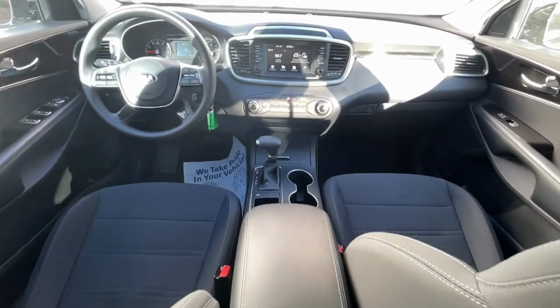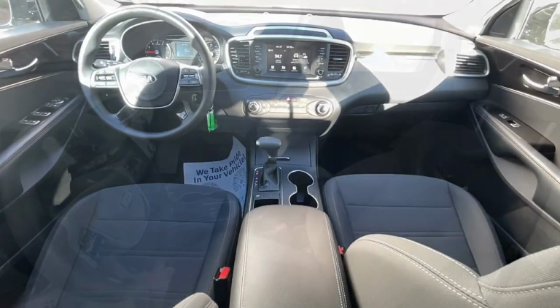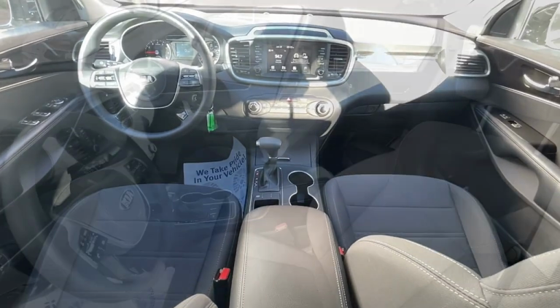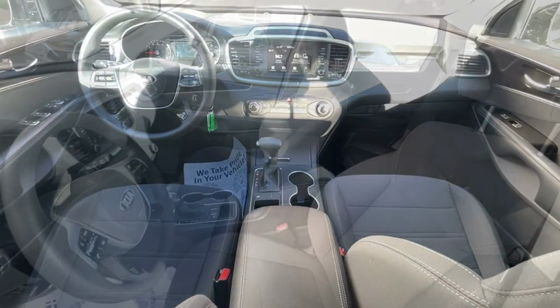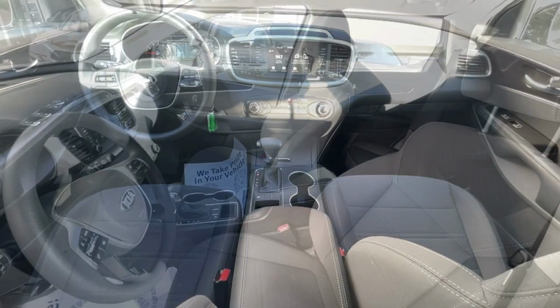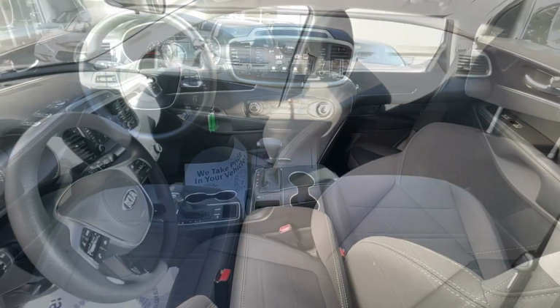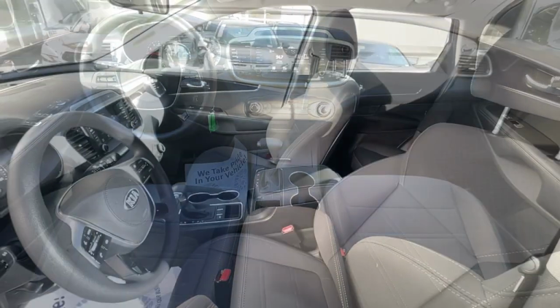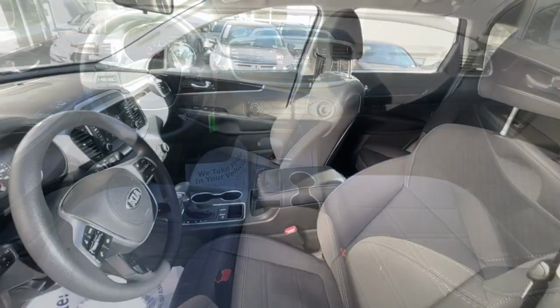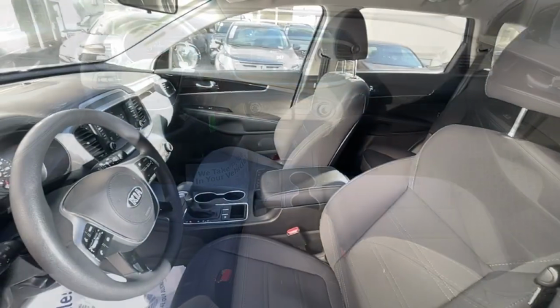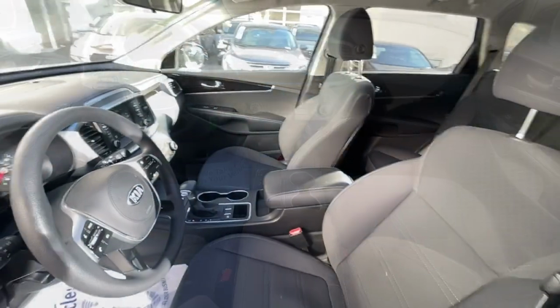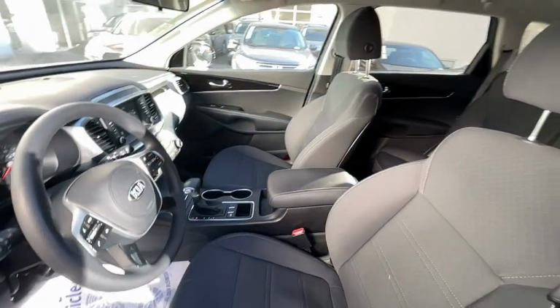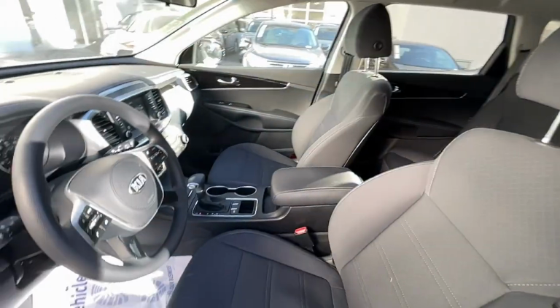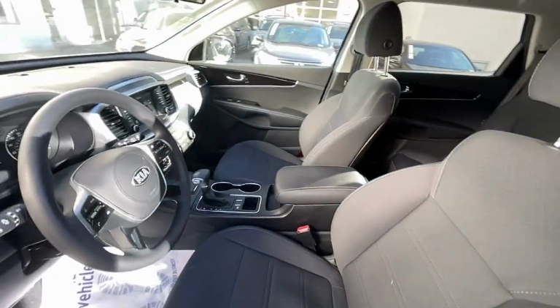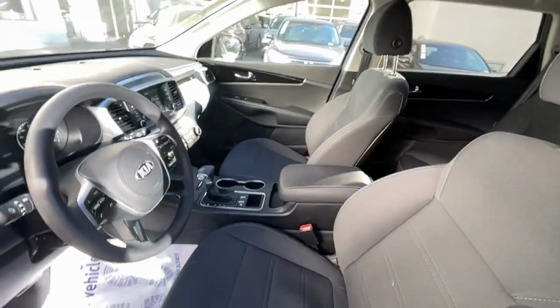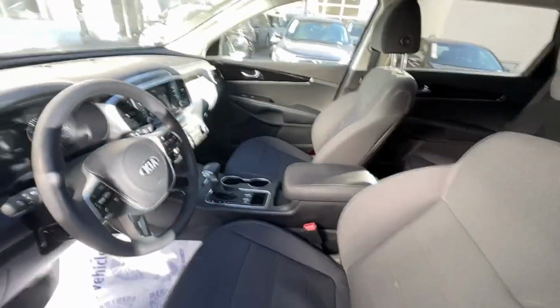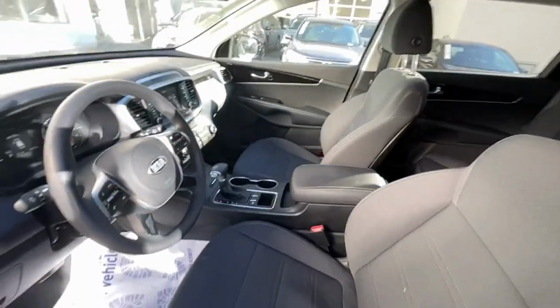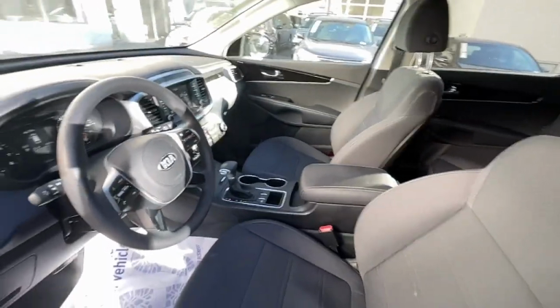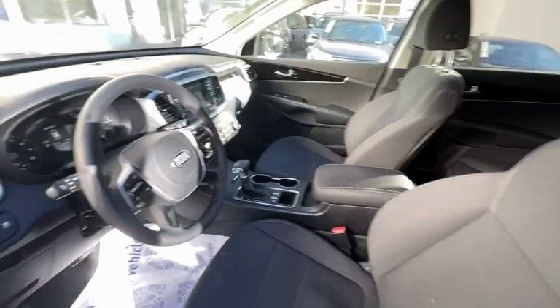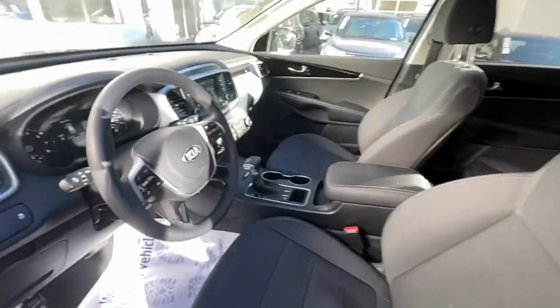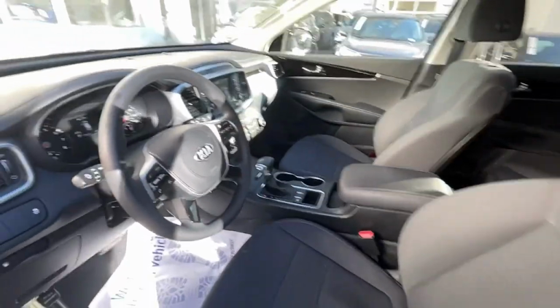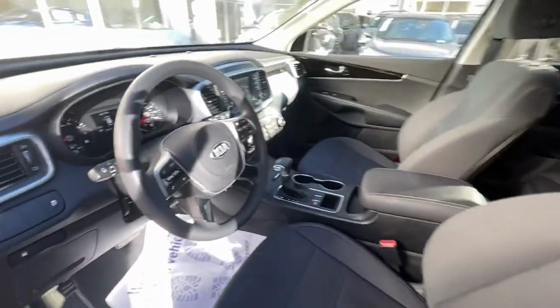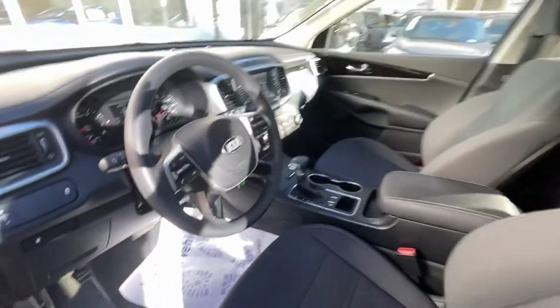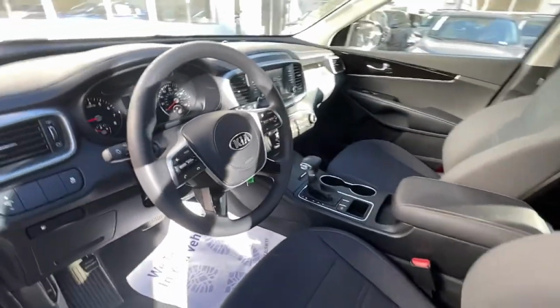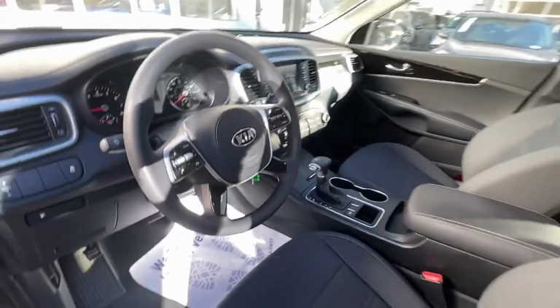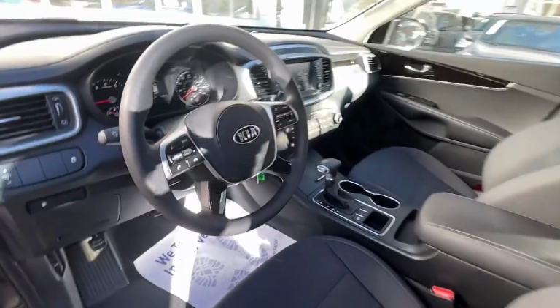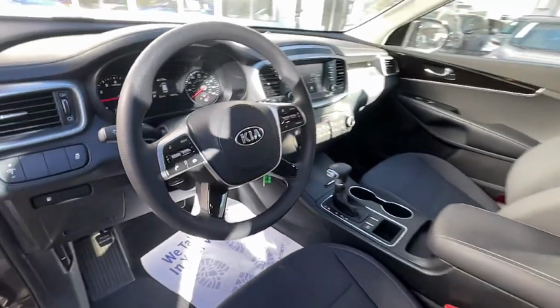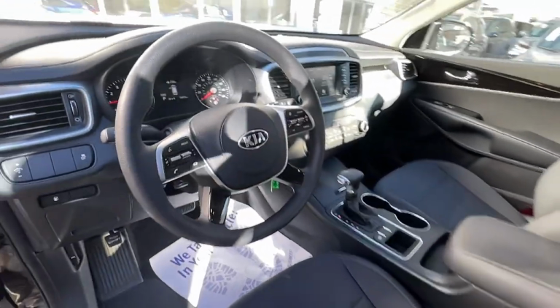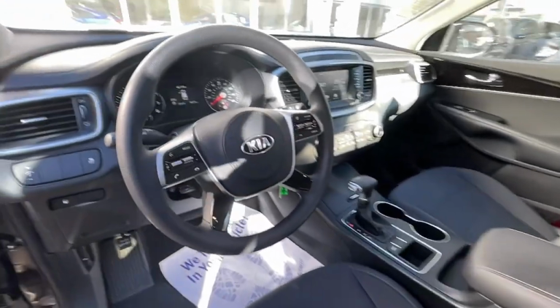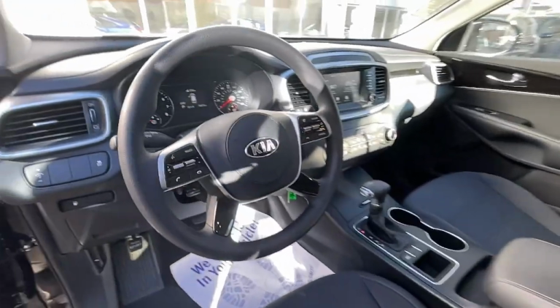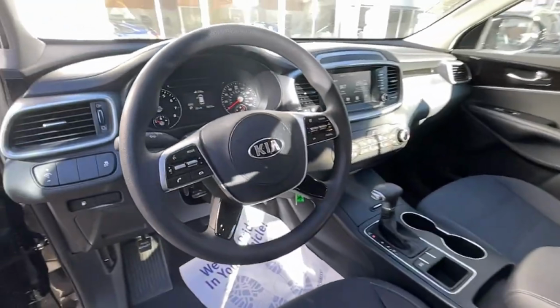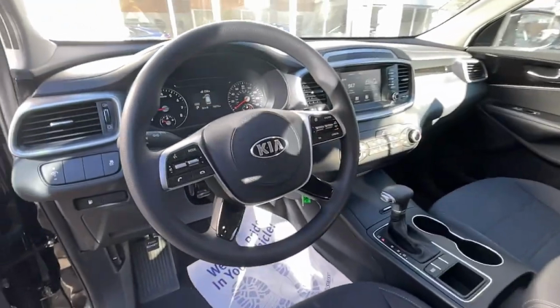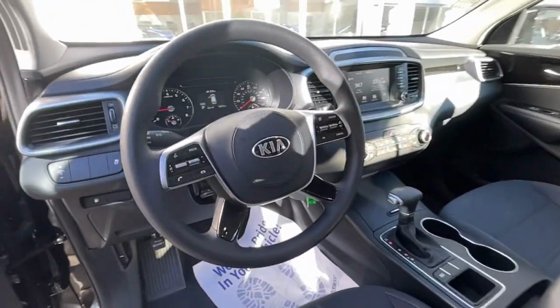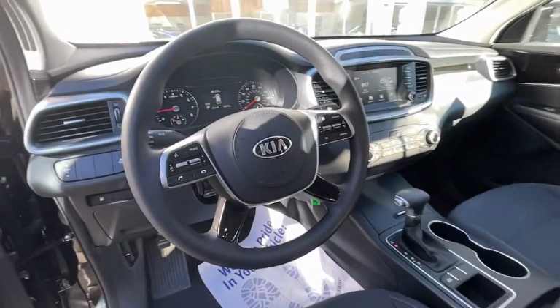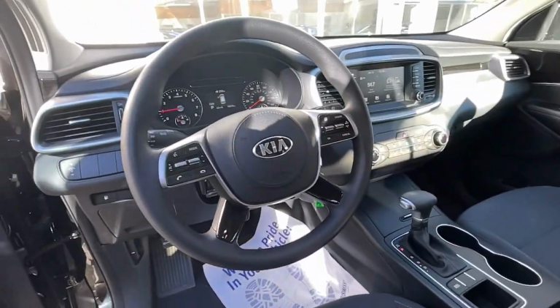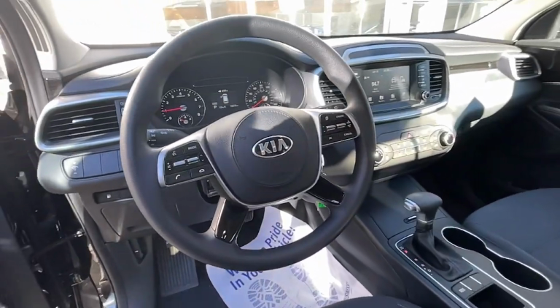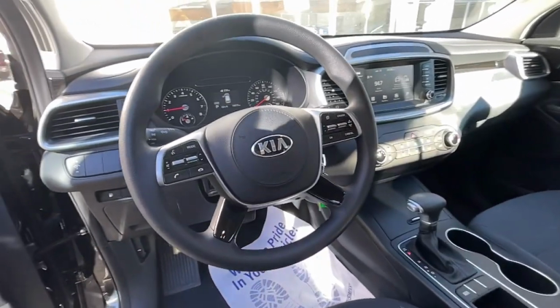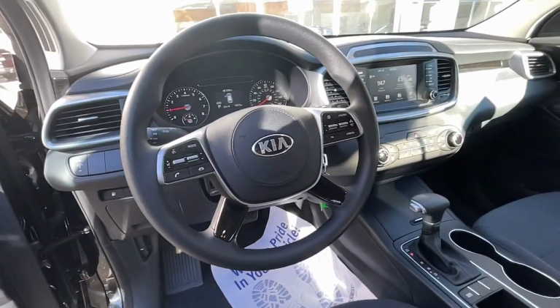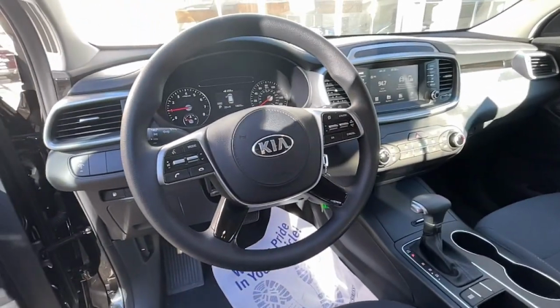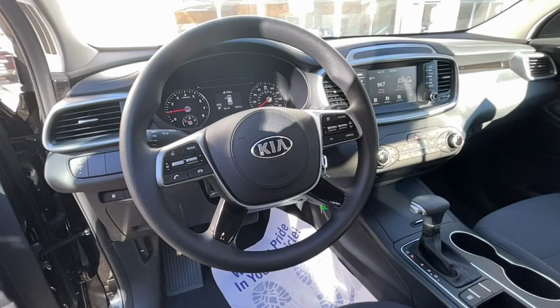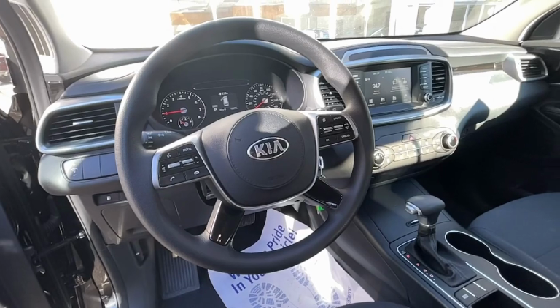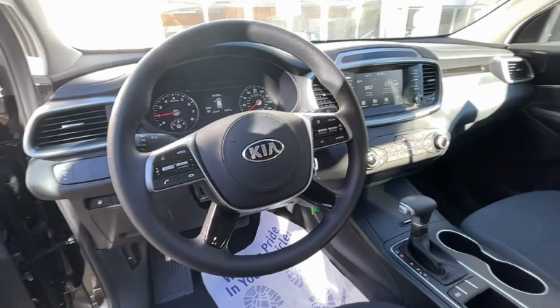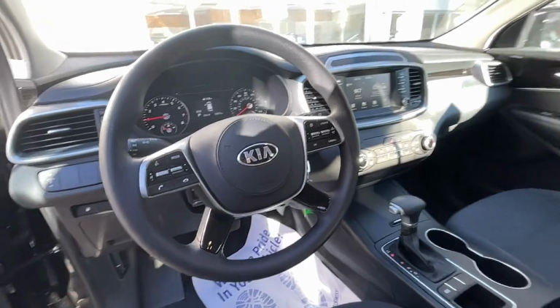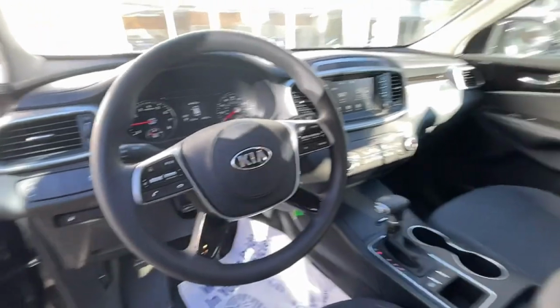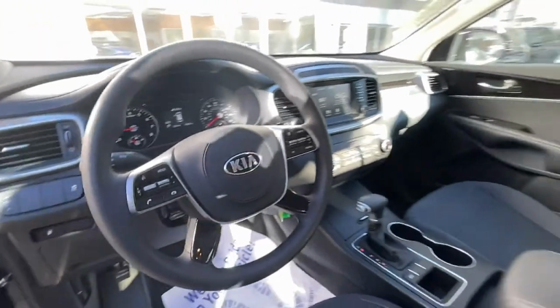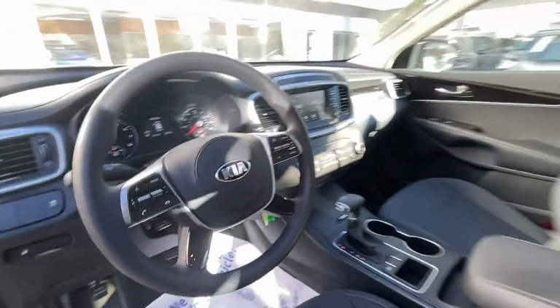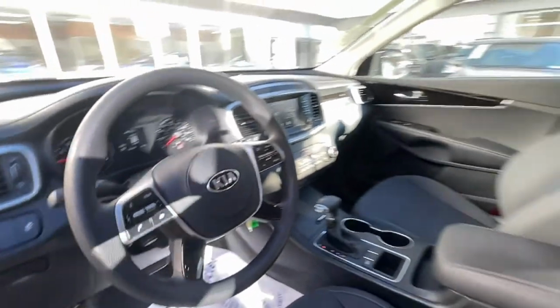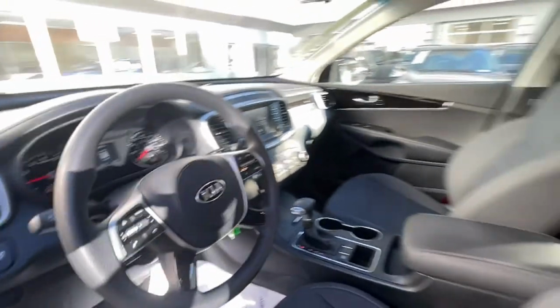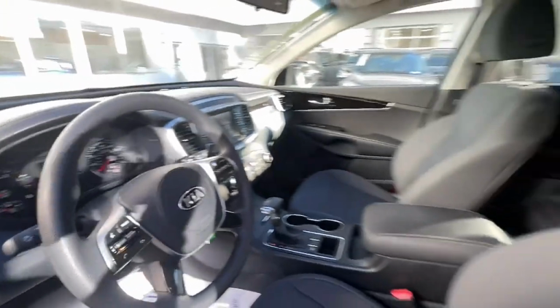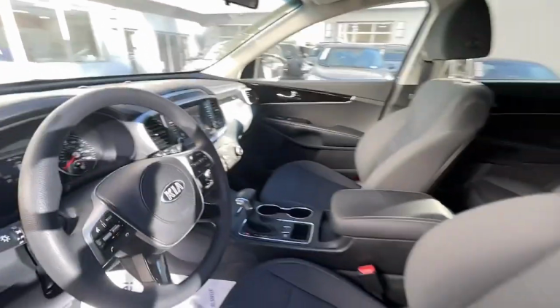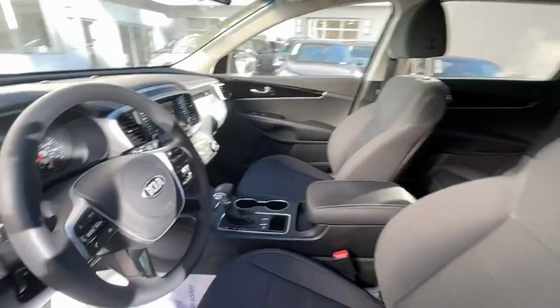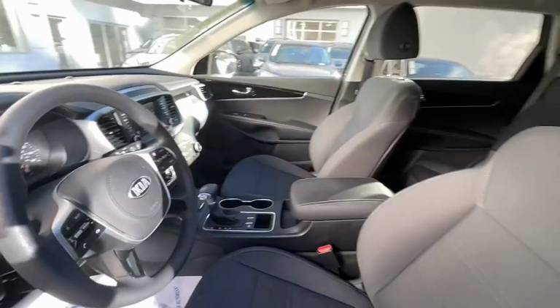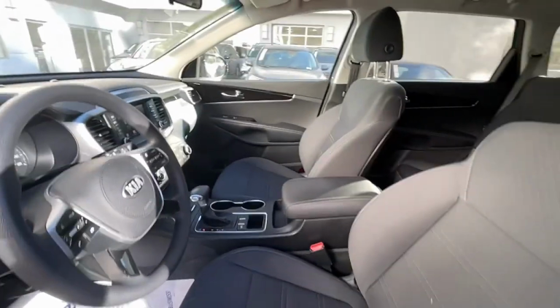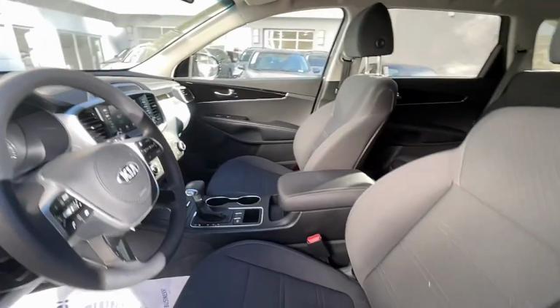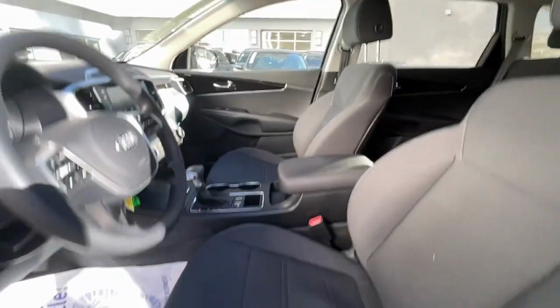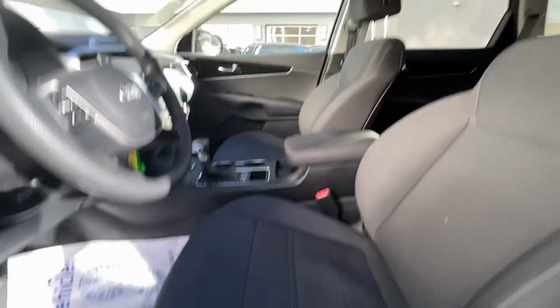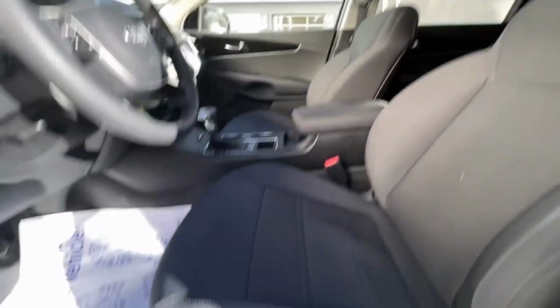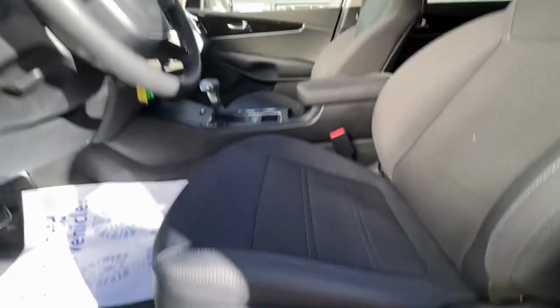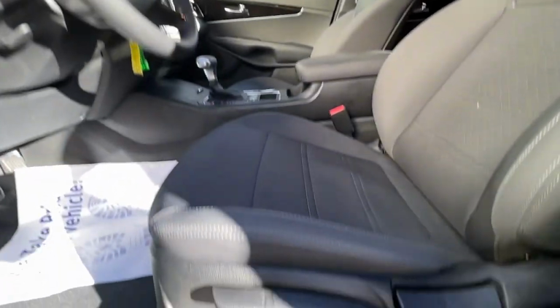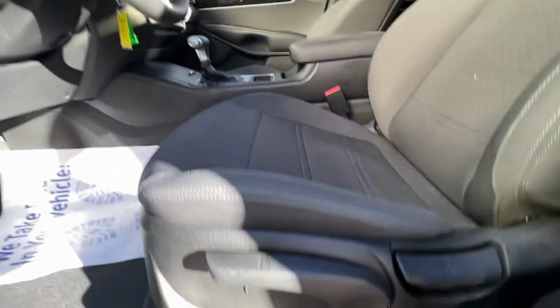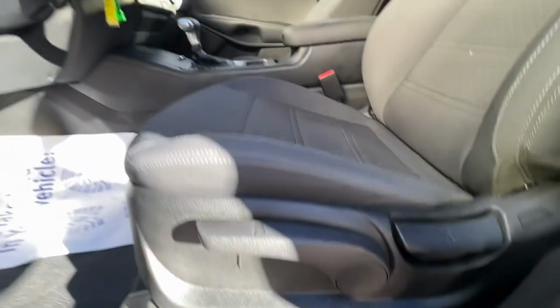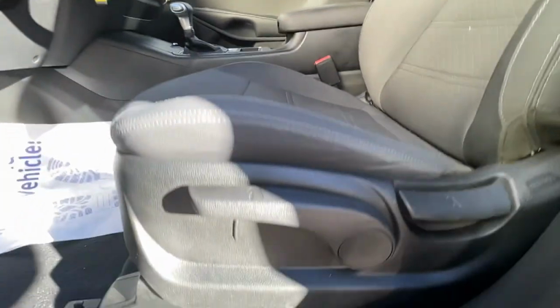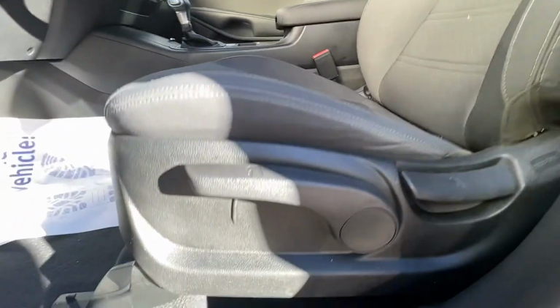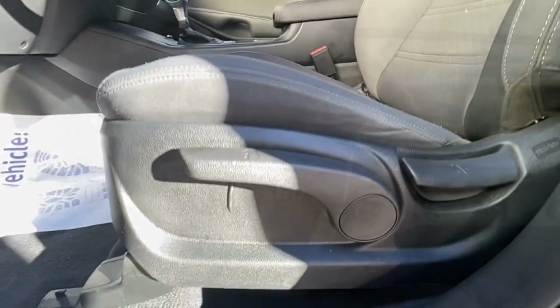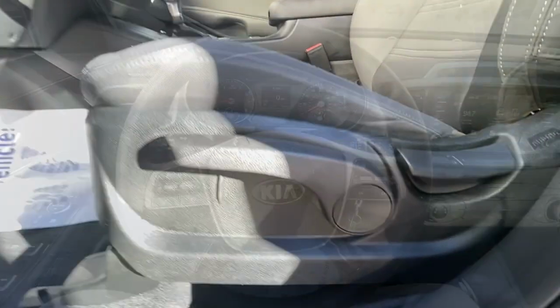Stability control, traction control, cruise control, power steering, and child safety locks.